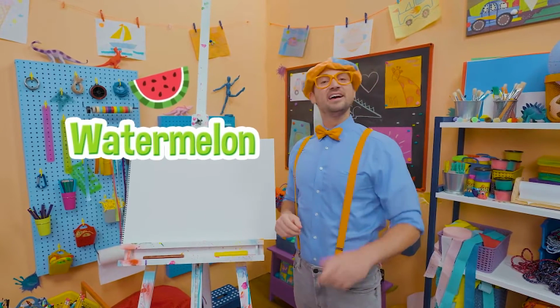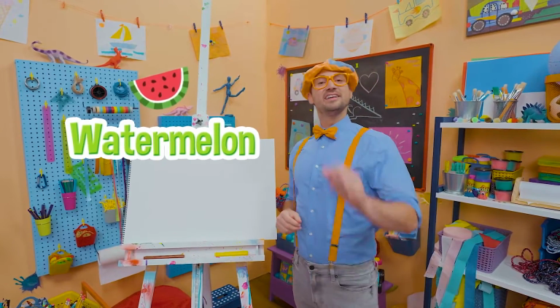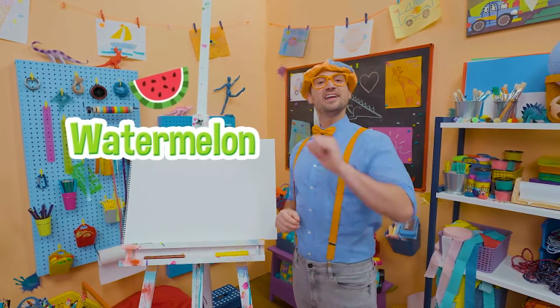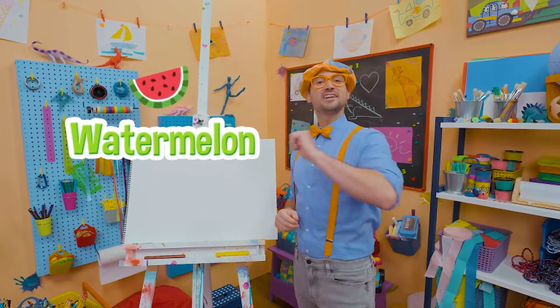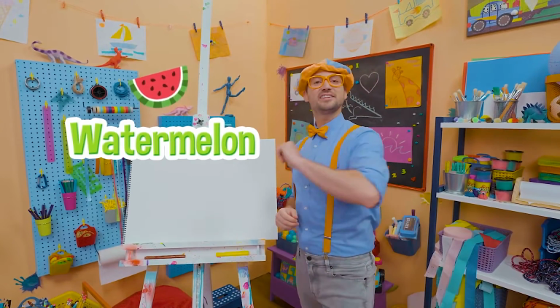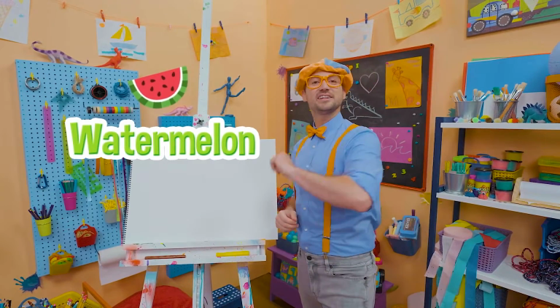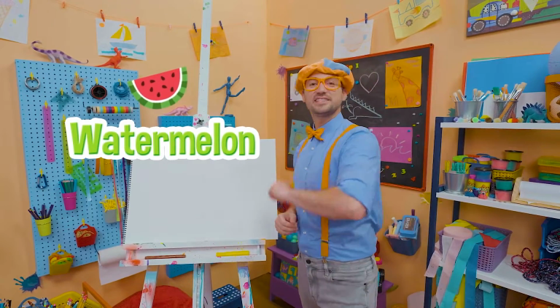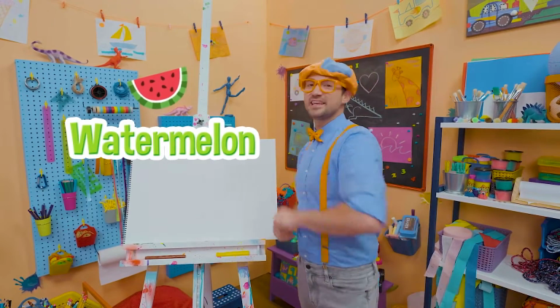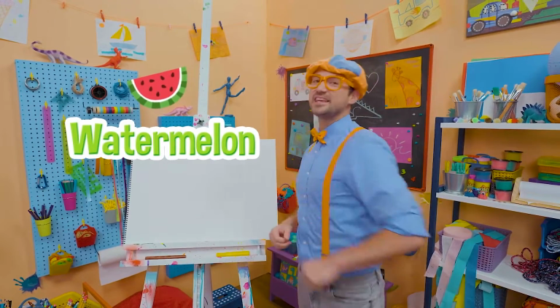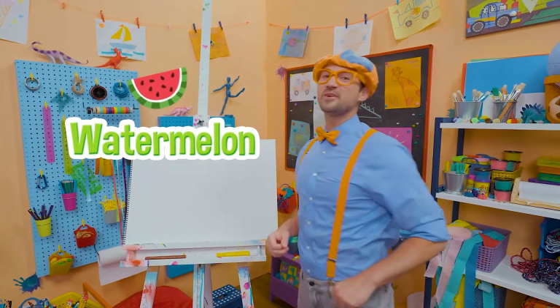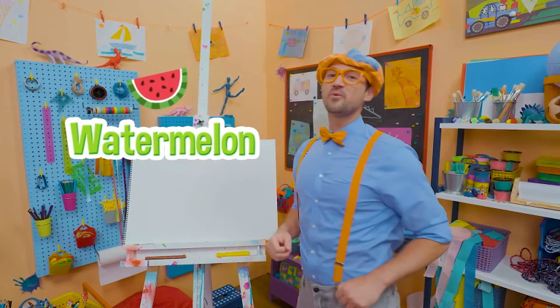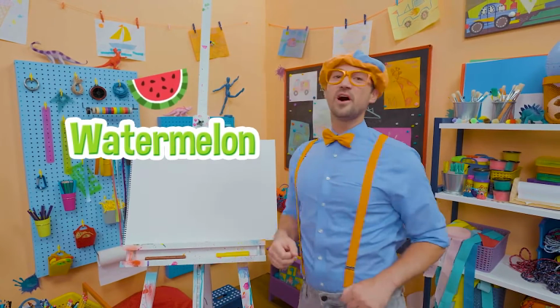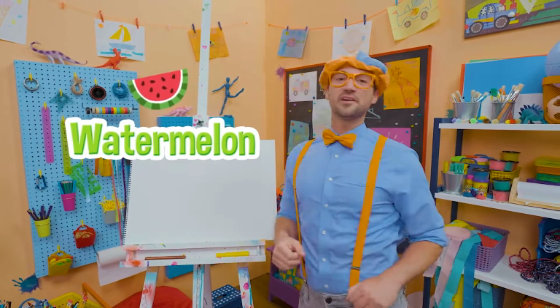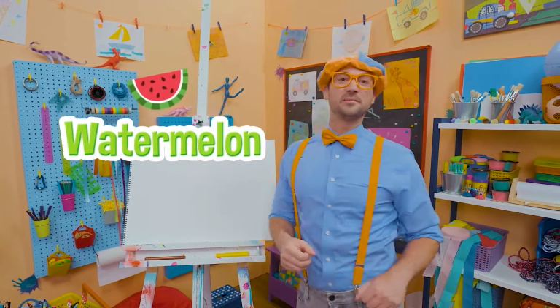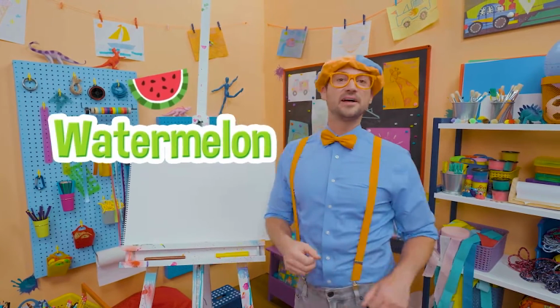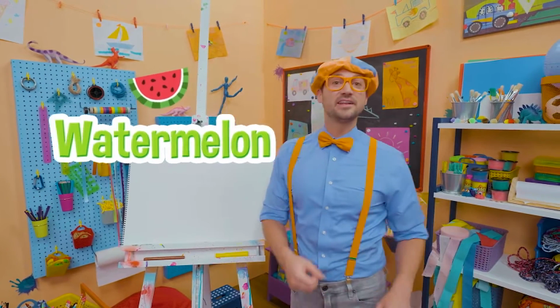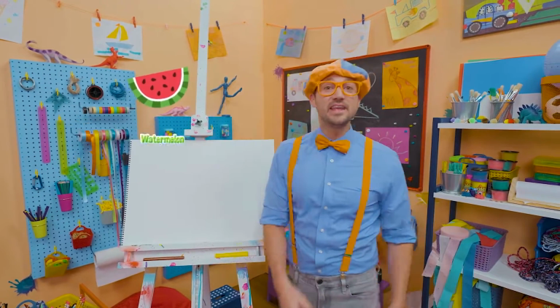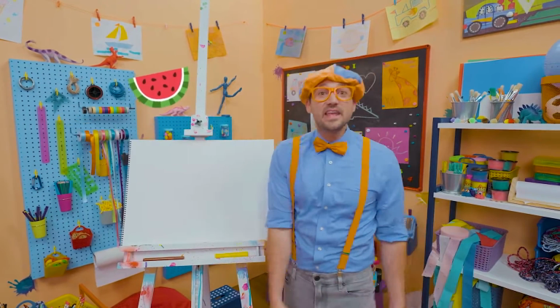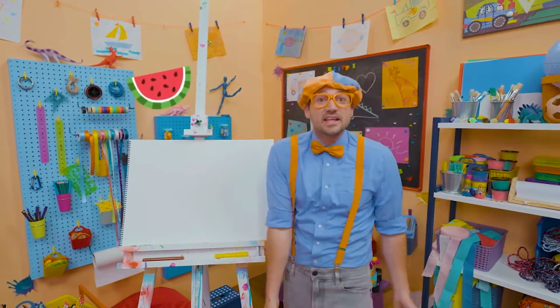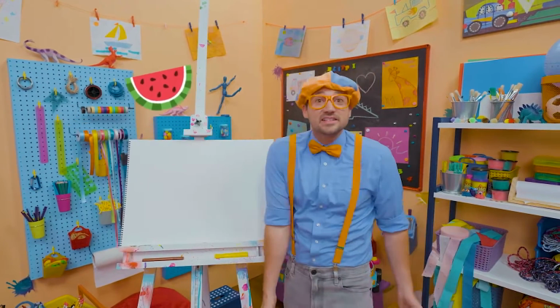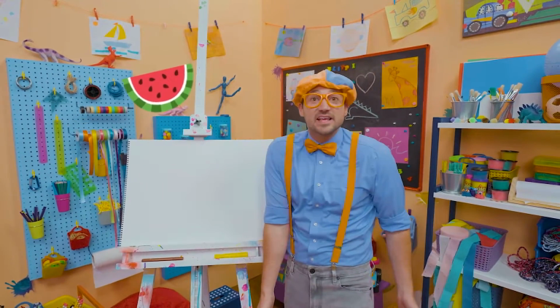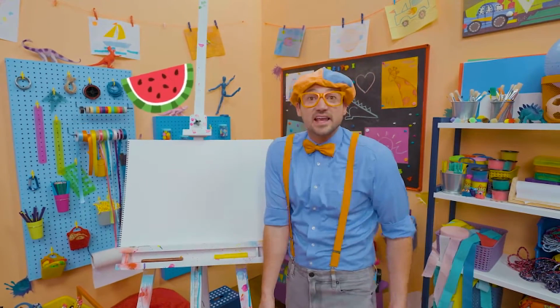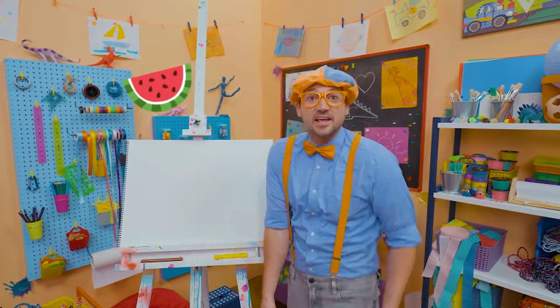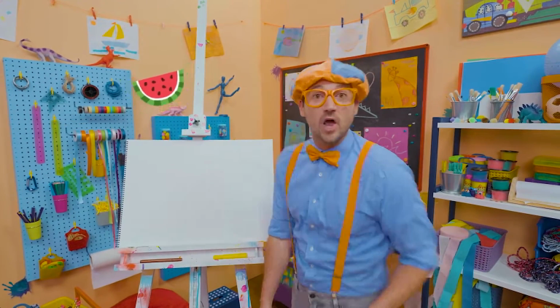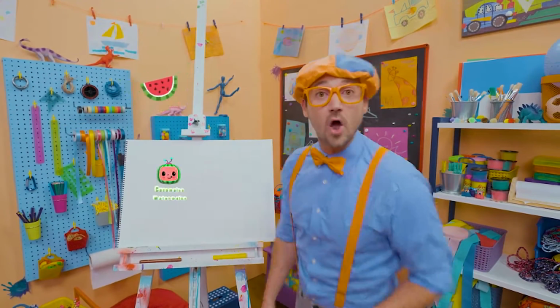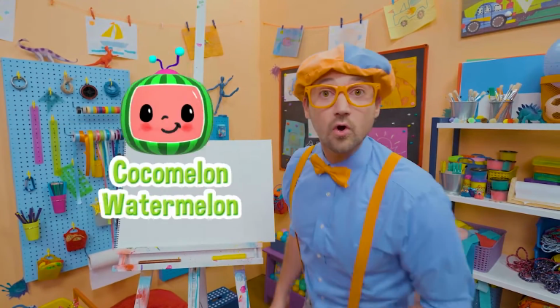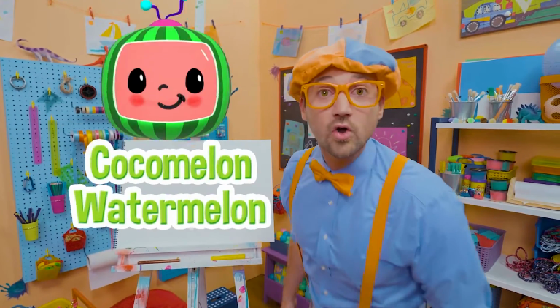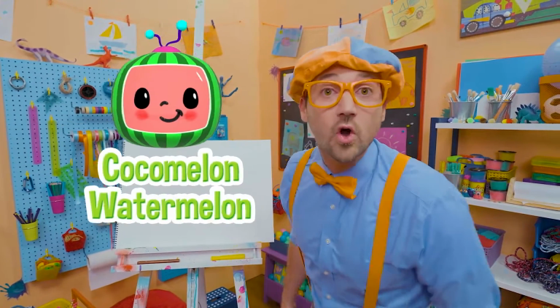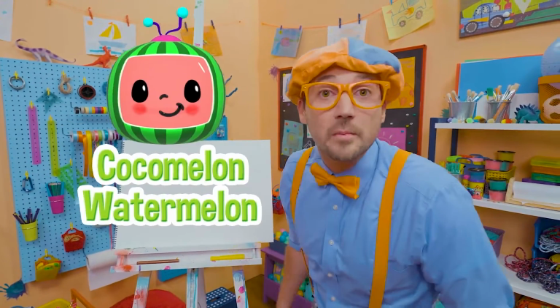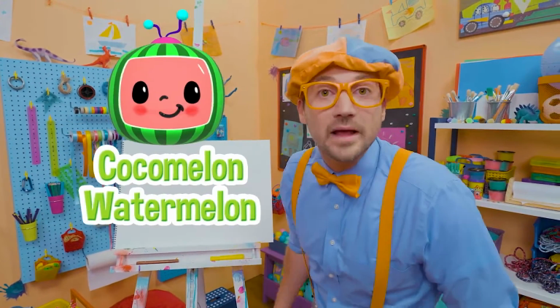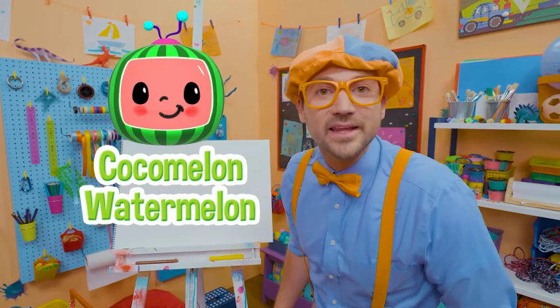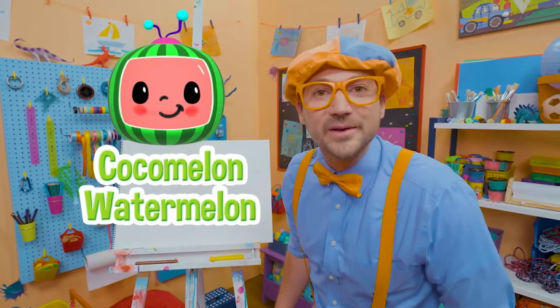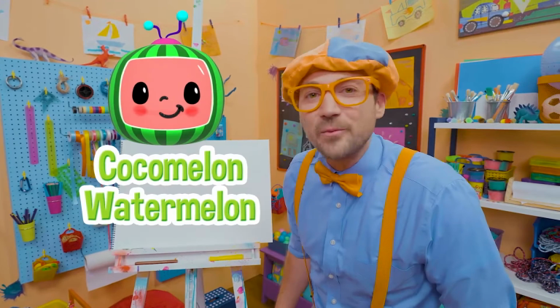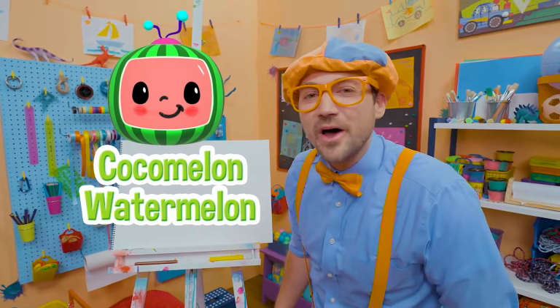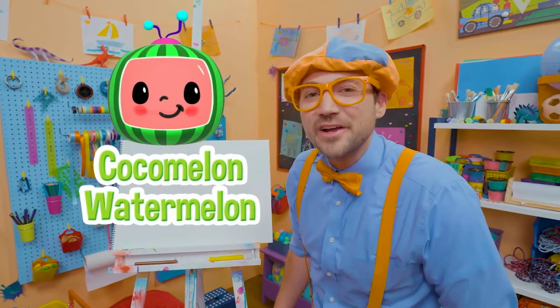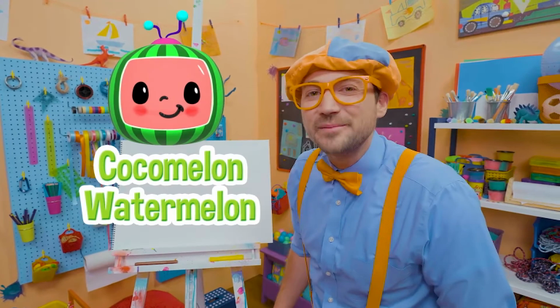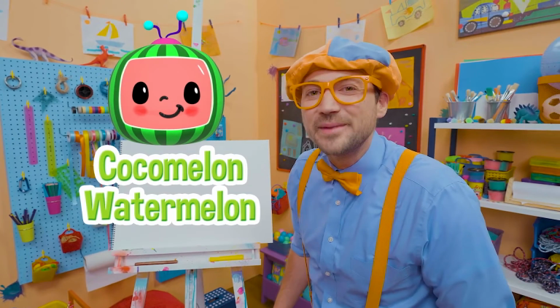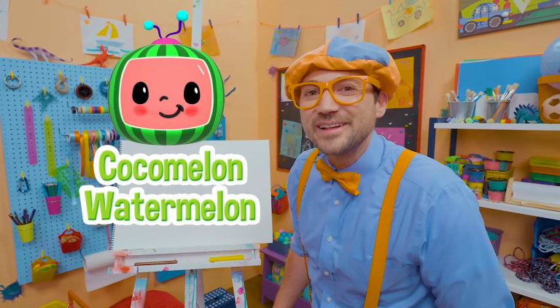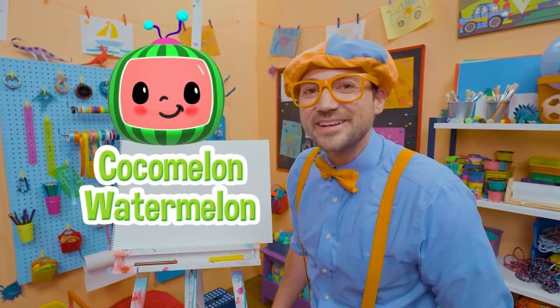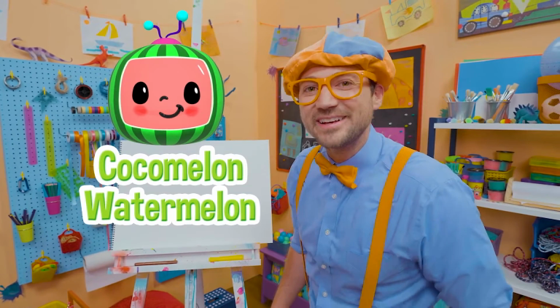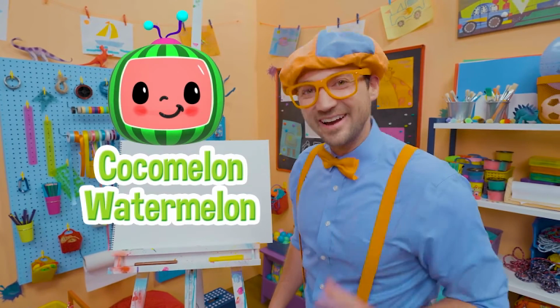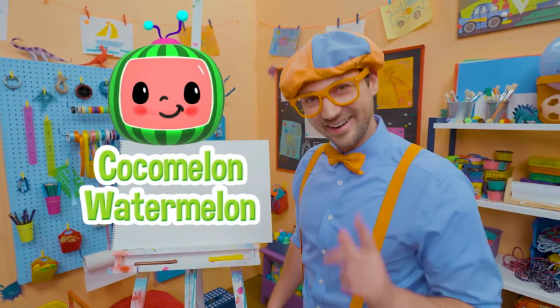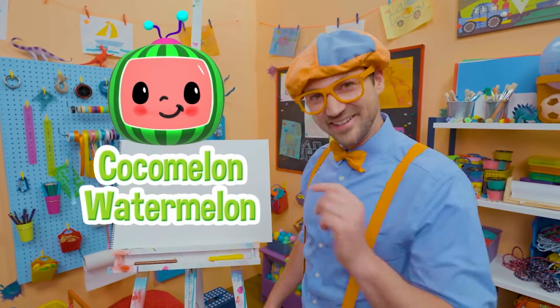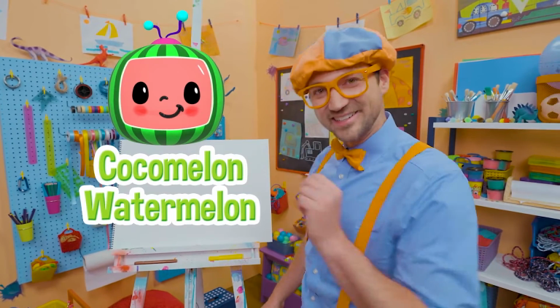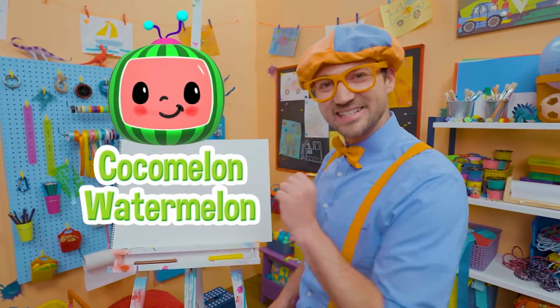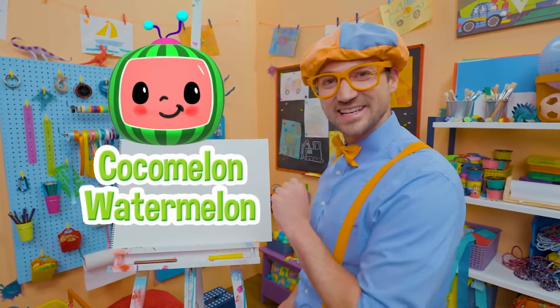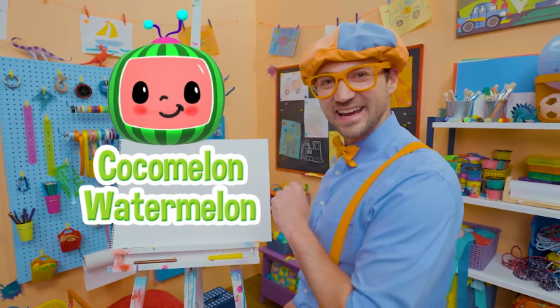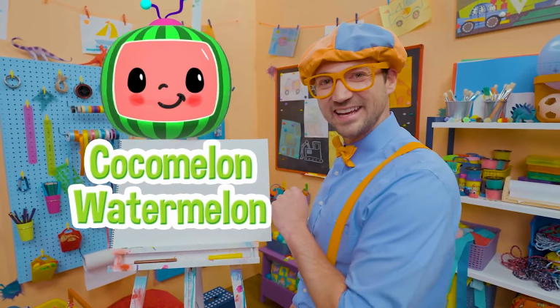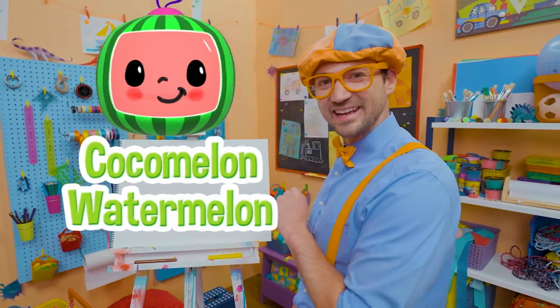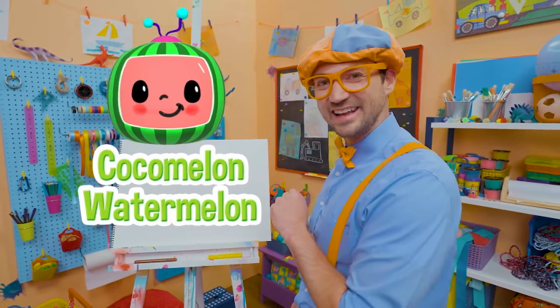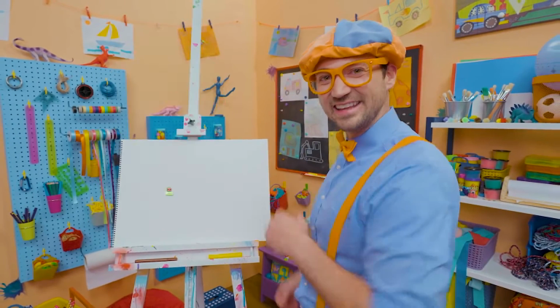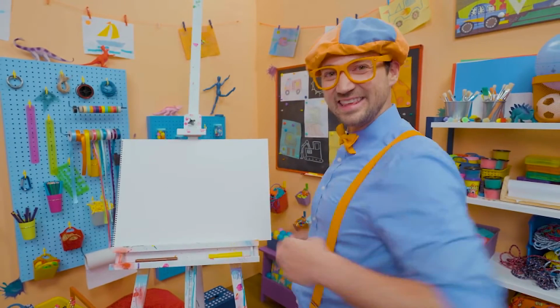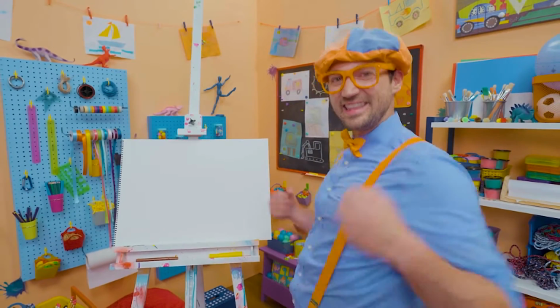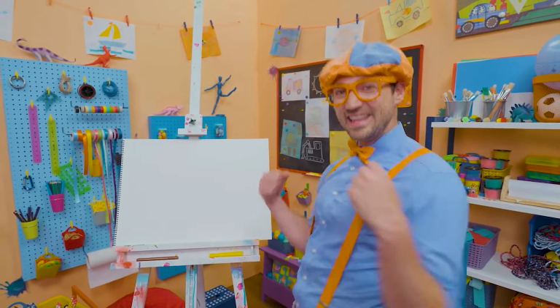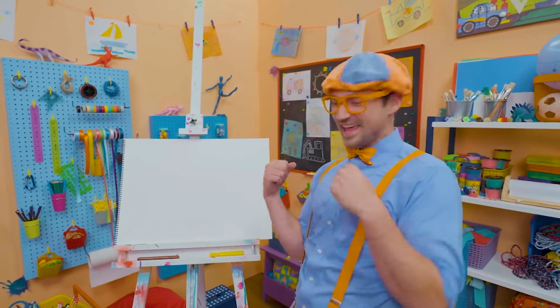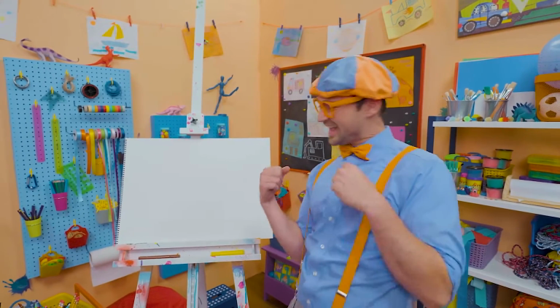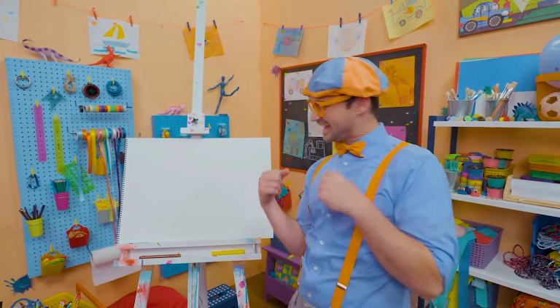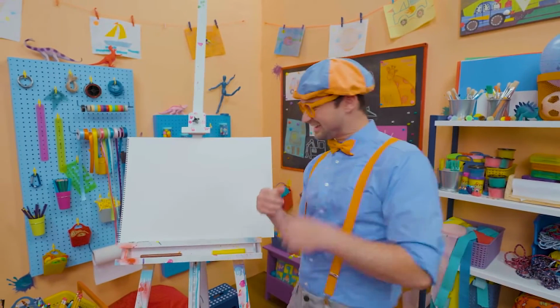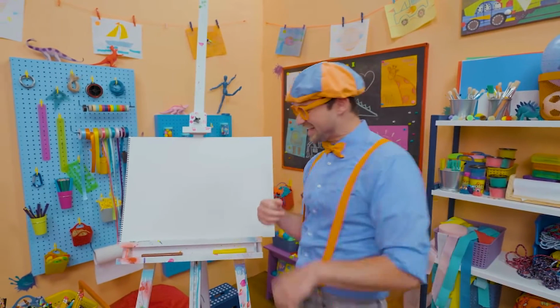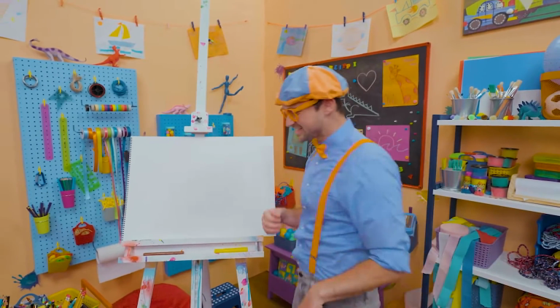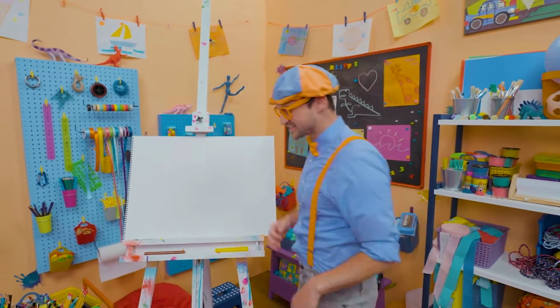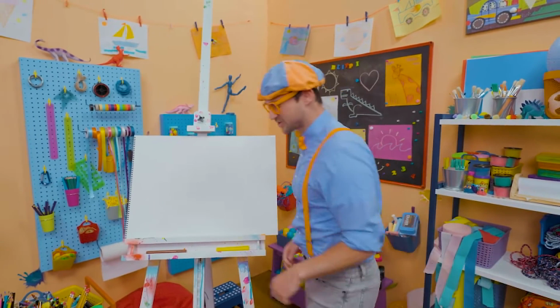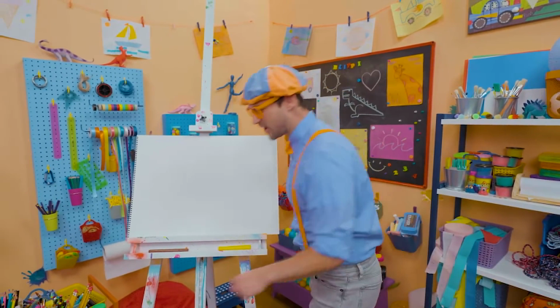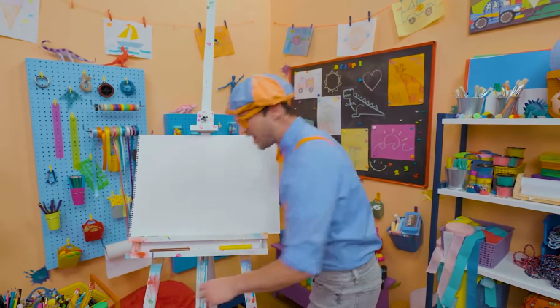Not just any watermelon — it's a Cocomelon watermelon! Are you excited? Yeah, let's draw.